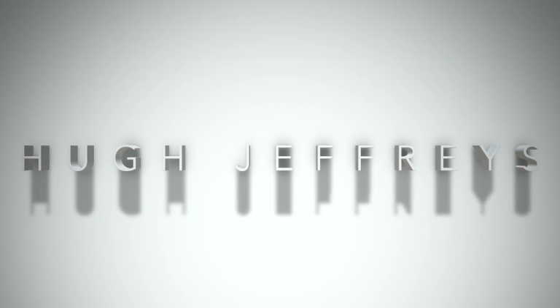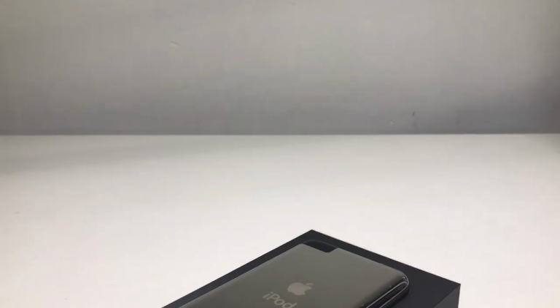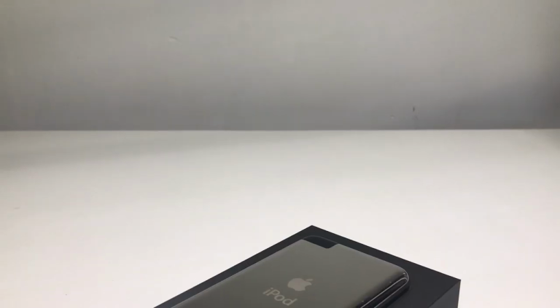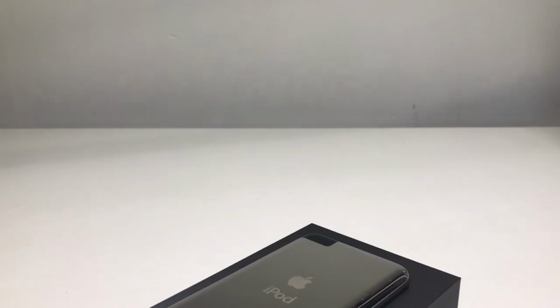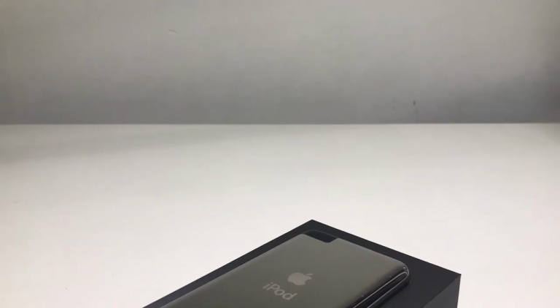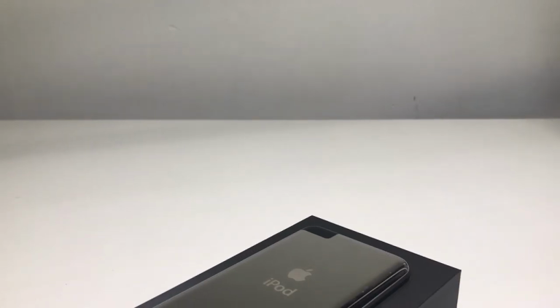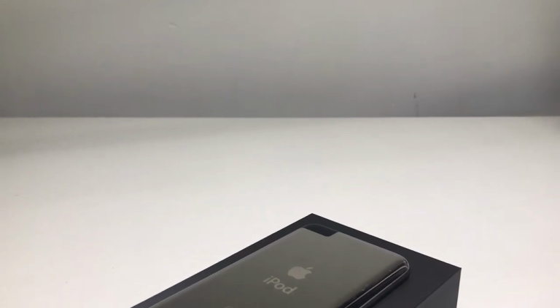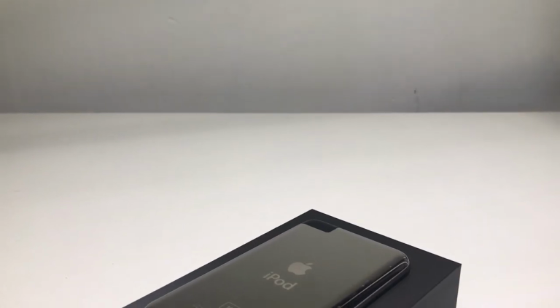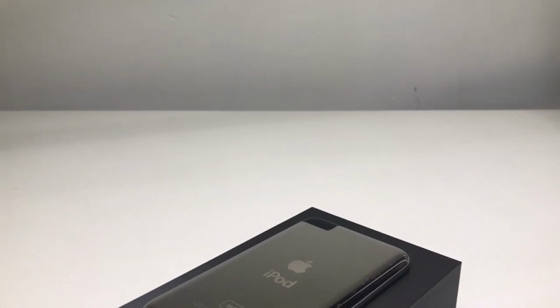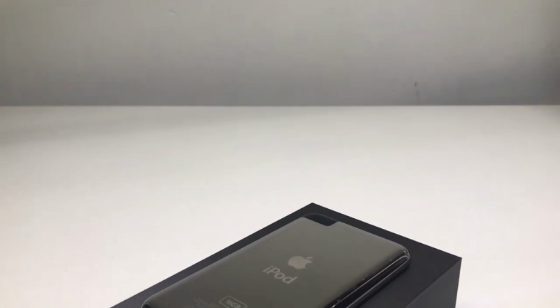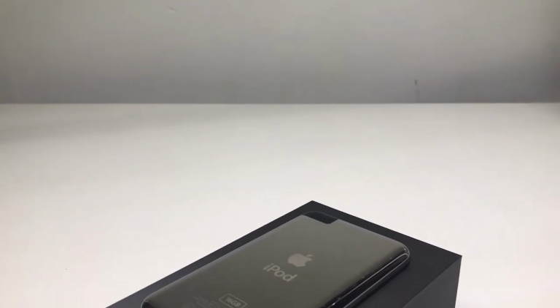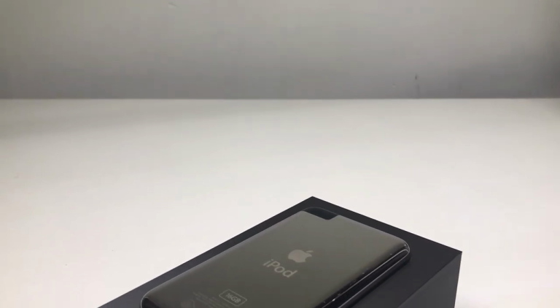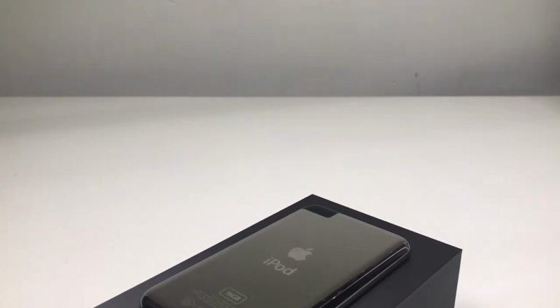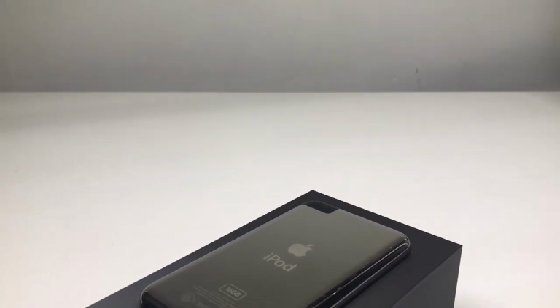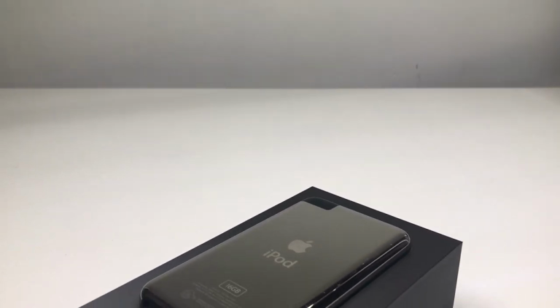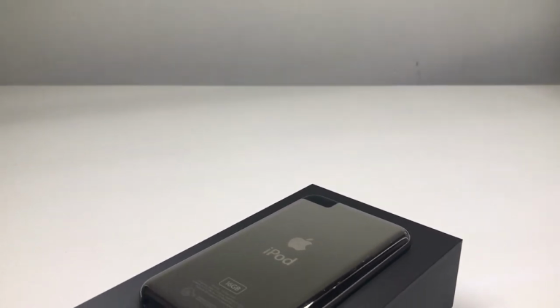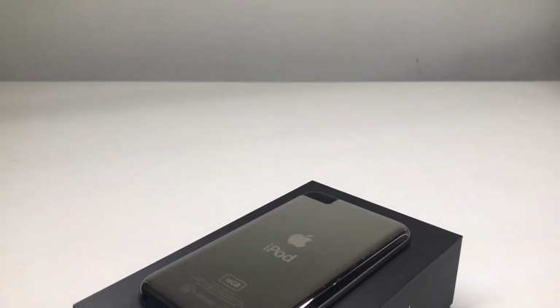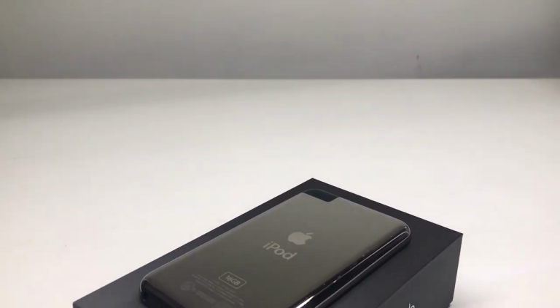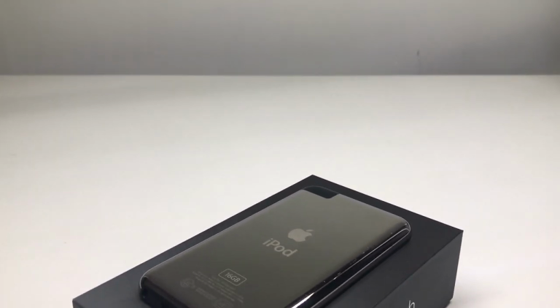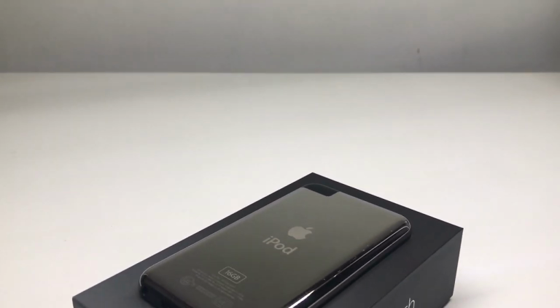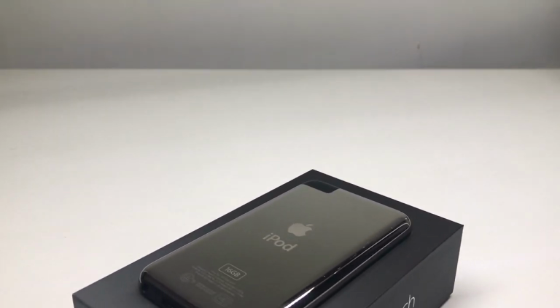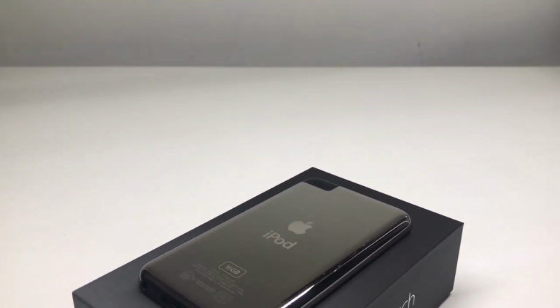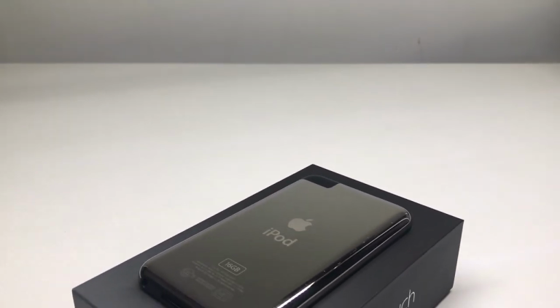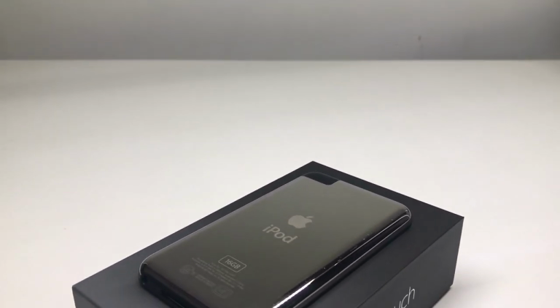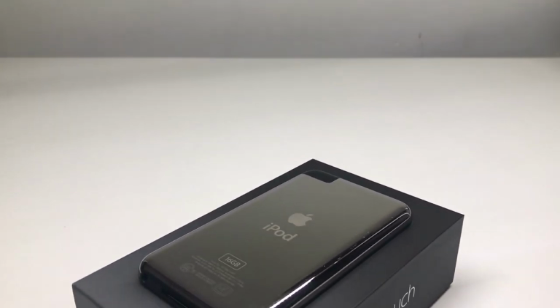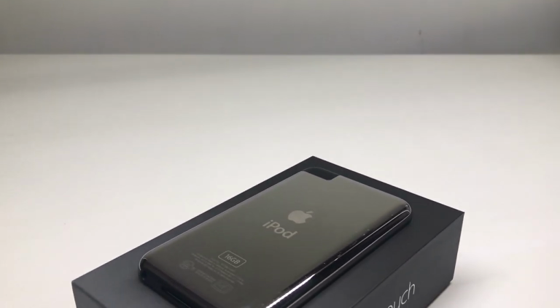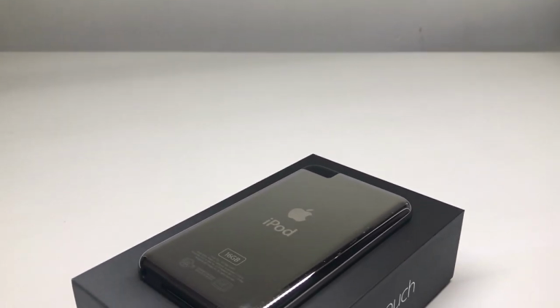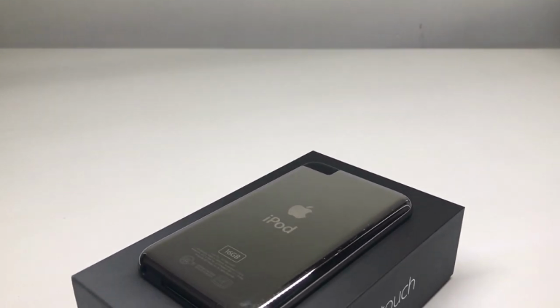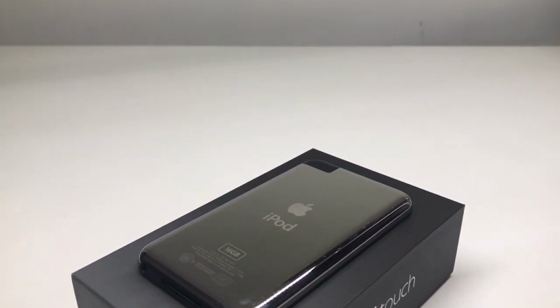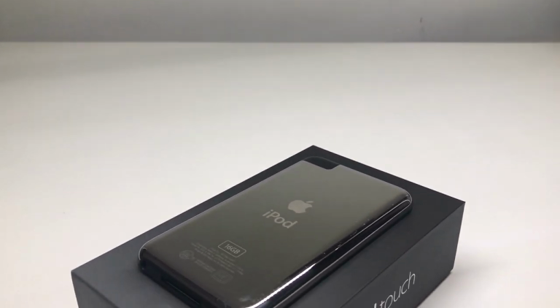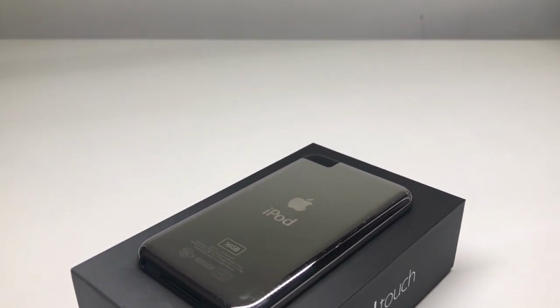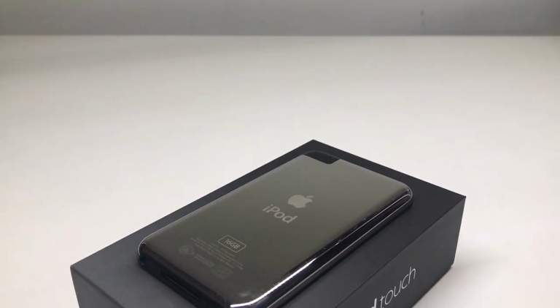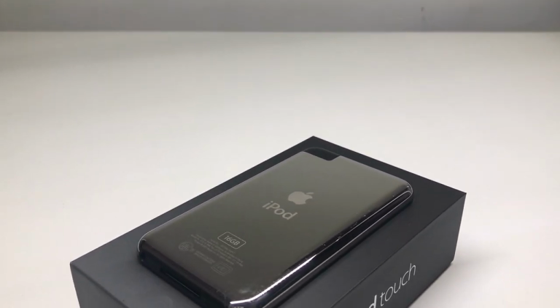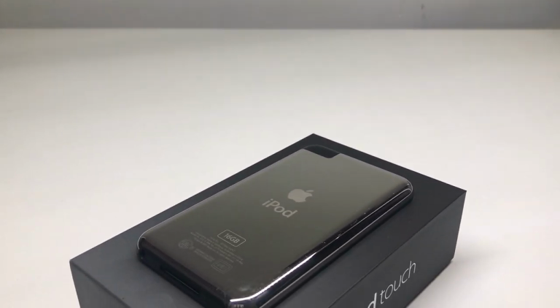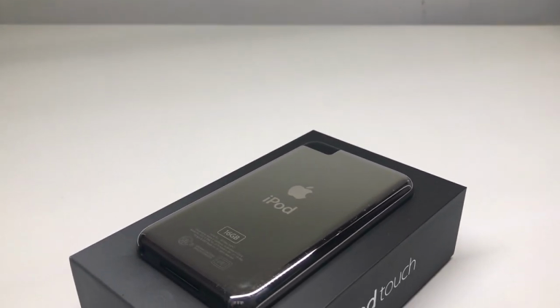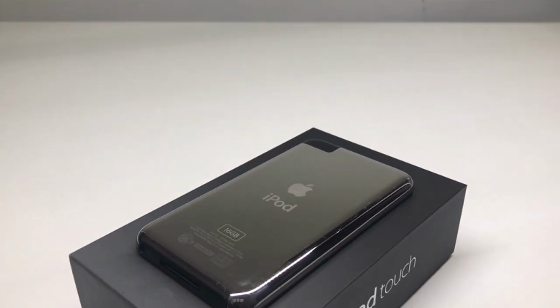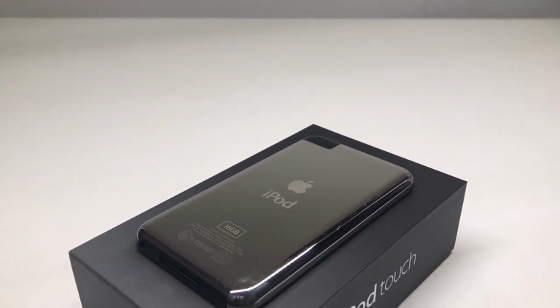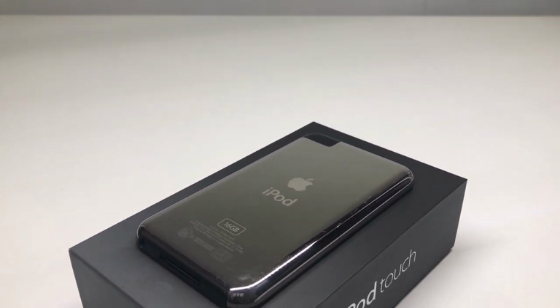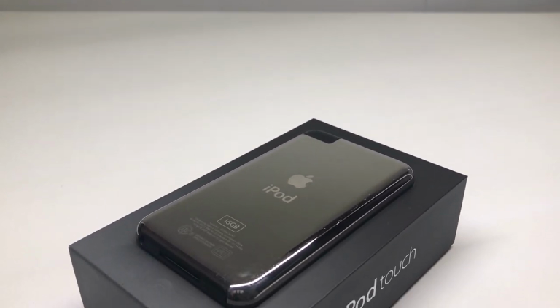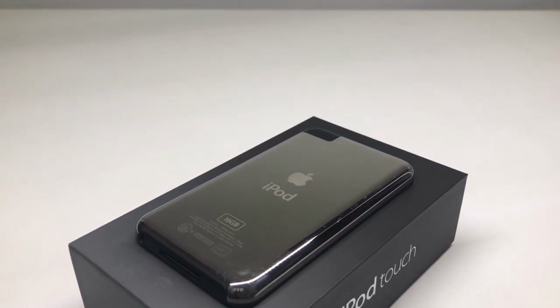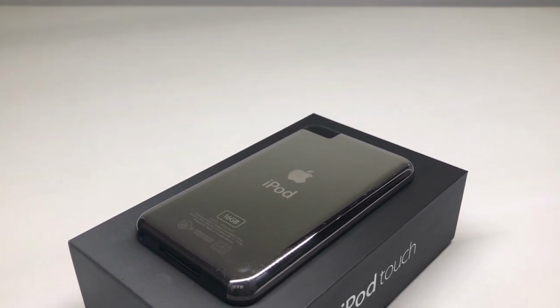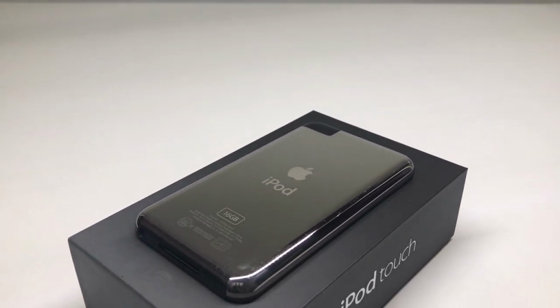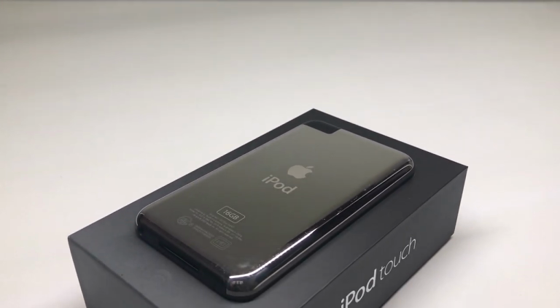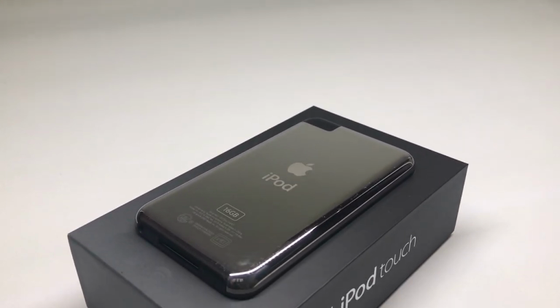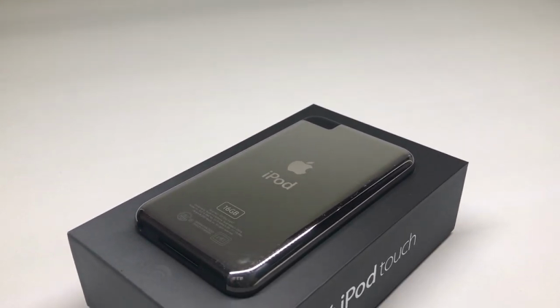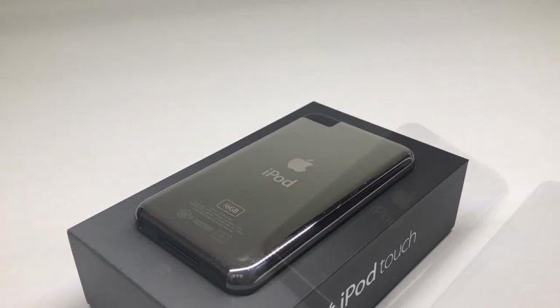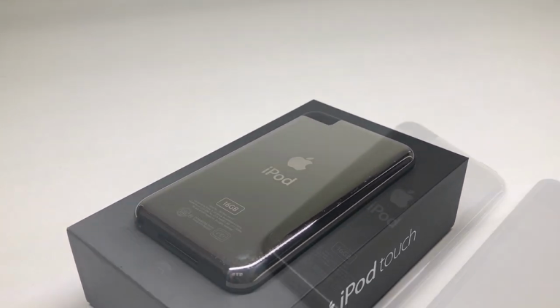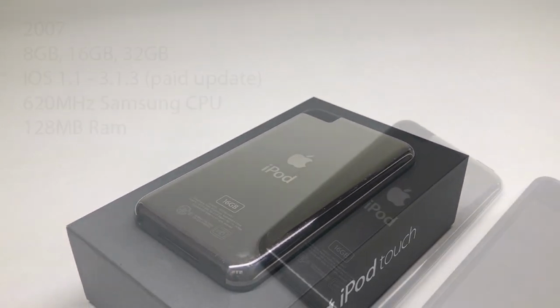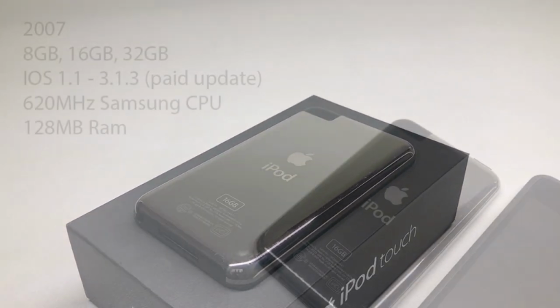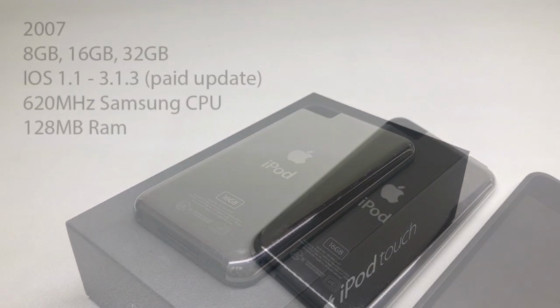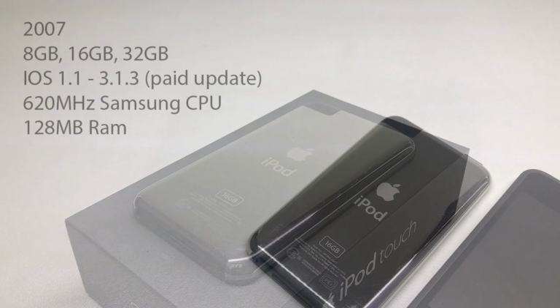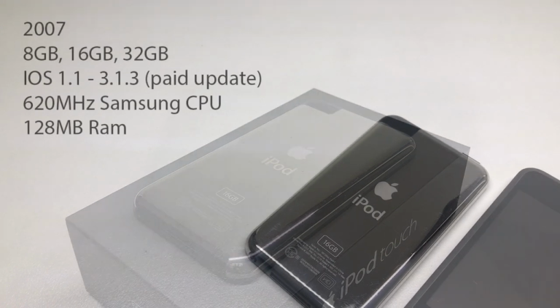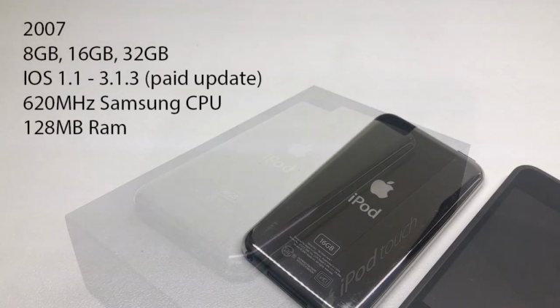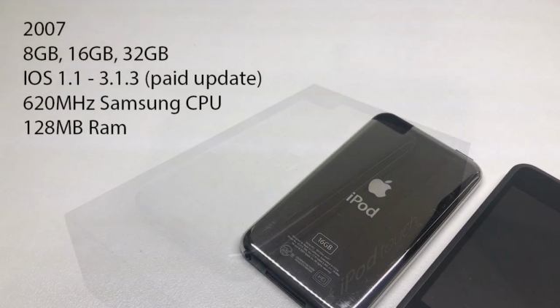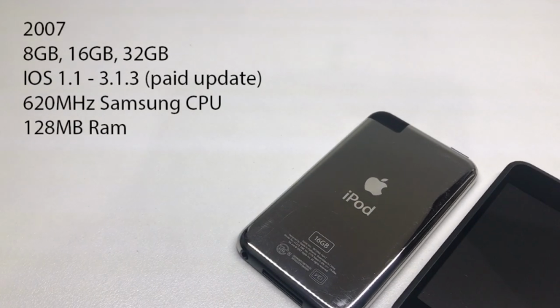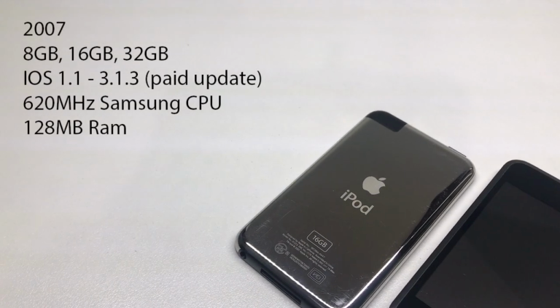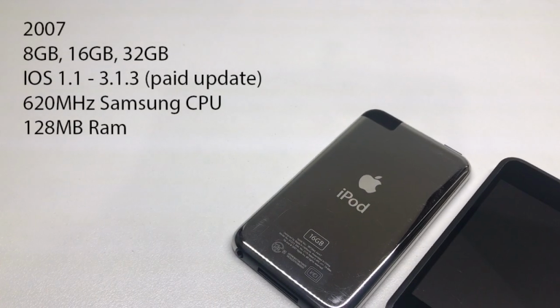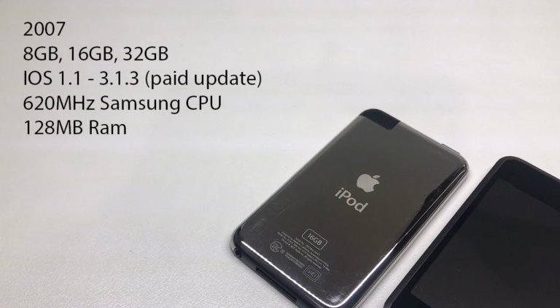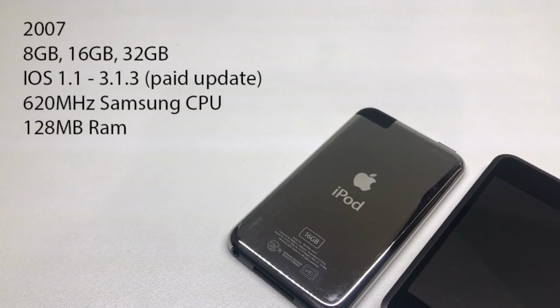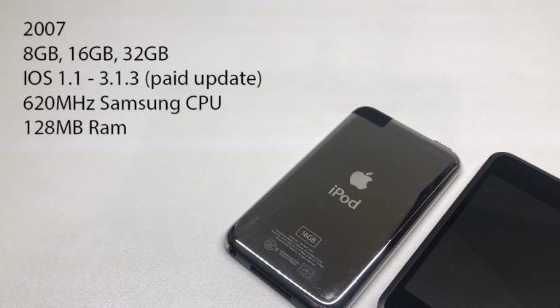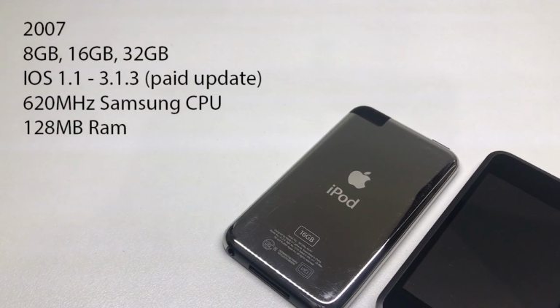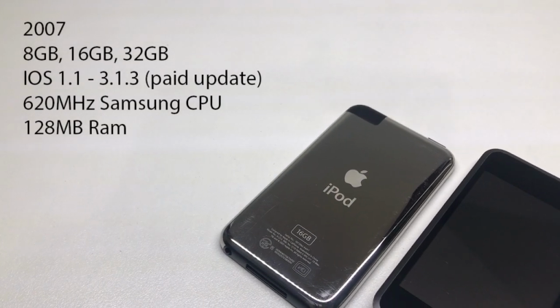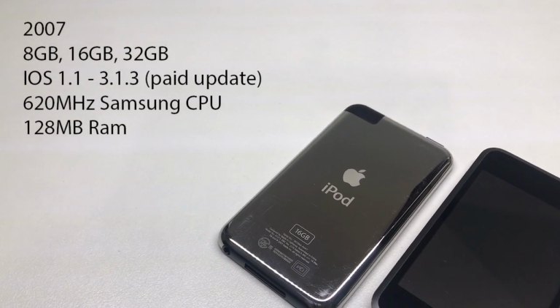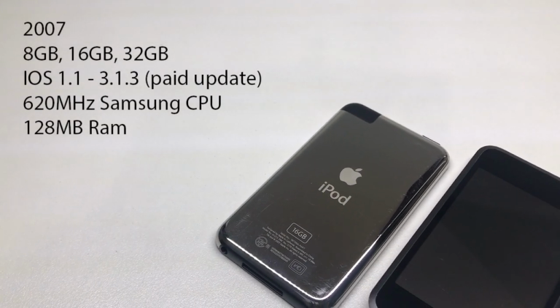Hi guys, welcome back to another video. Today we're going to take a look at this almost scratch-free iPod Touch first generation.